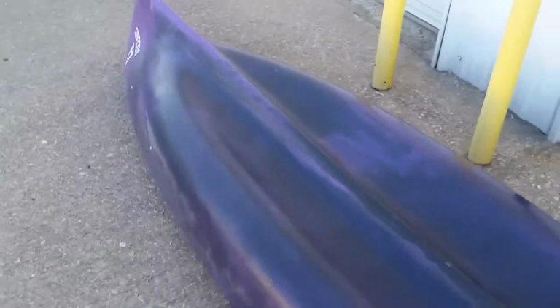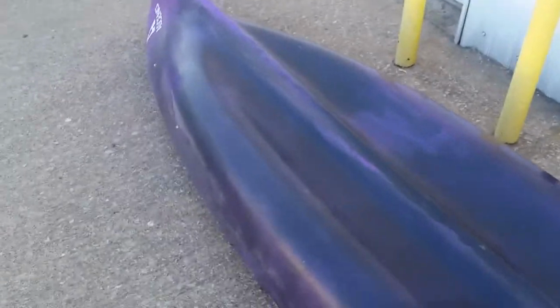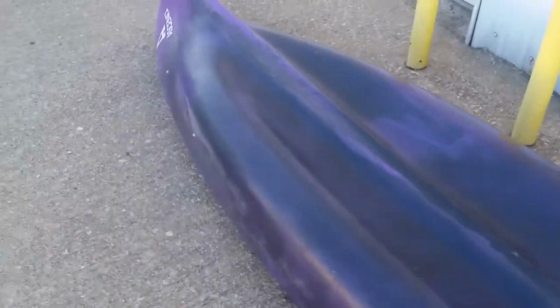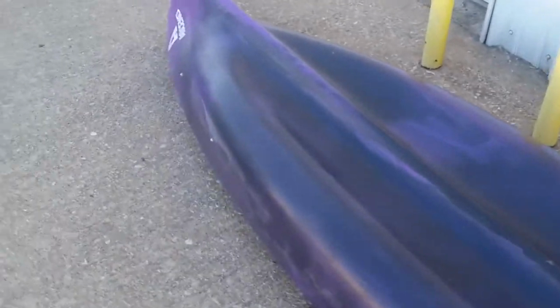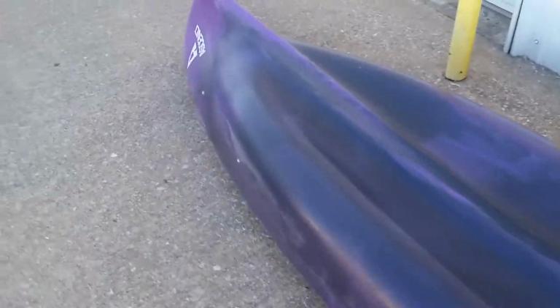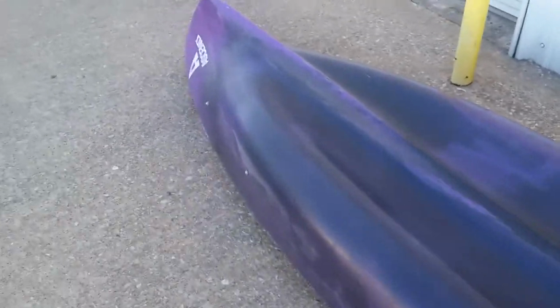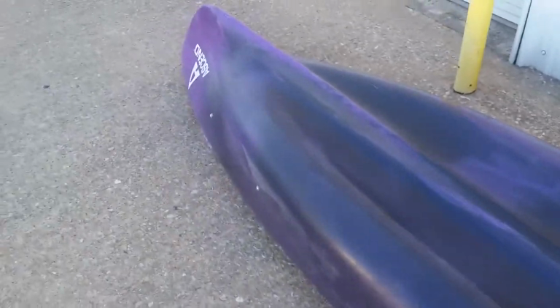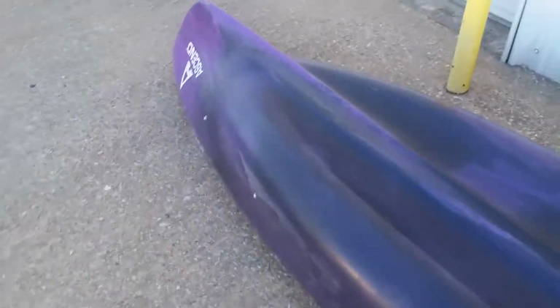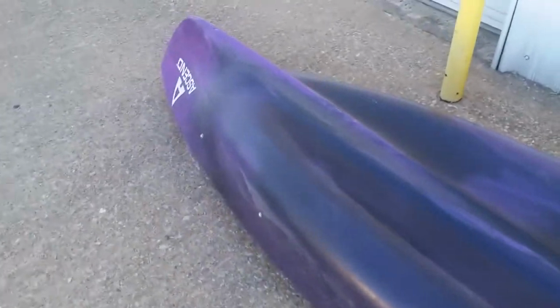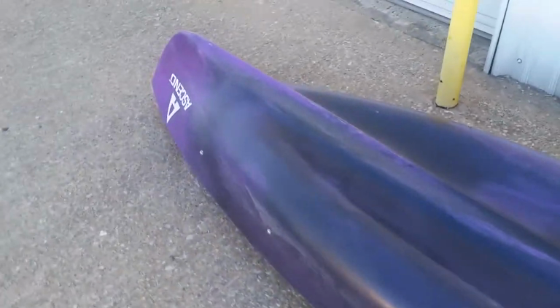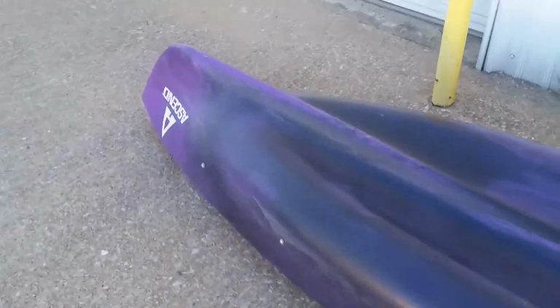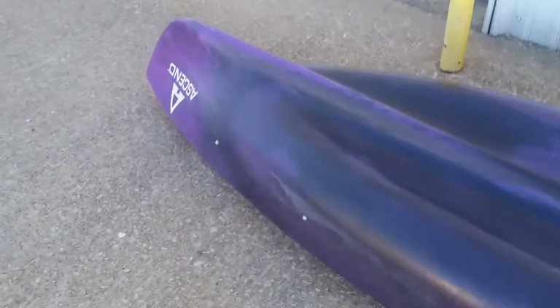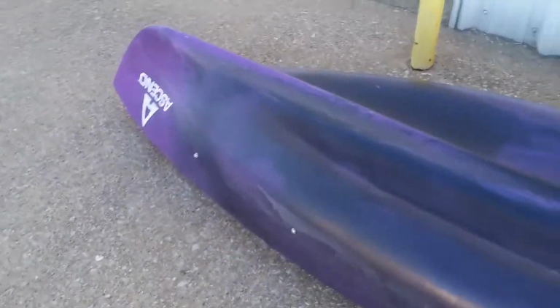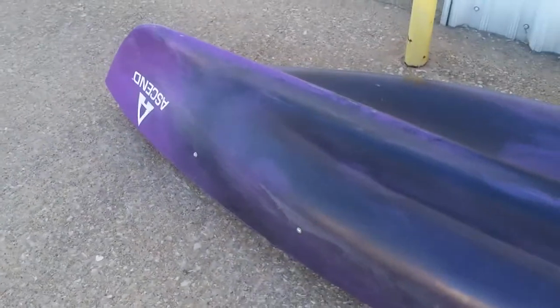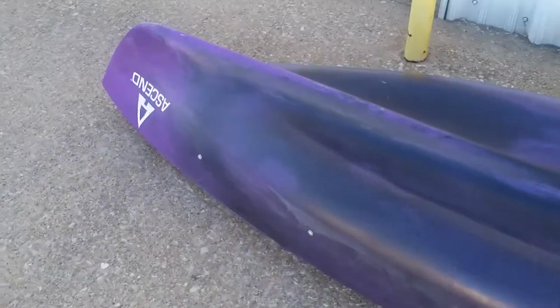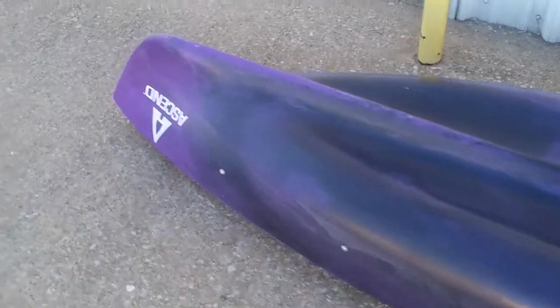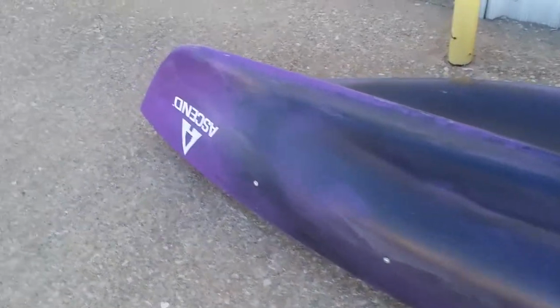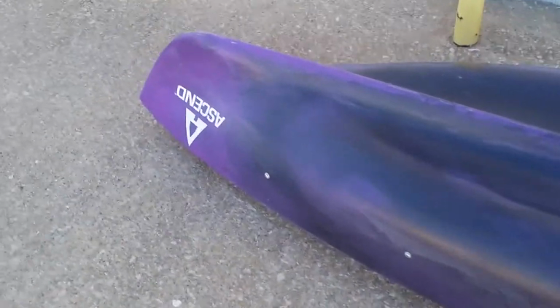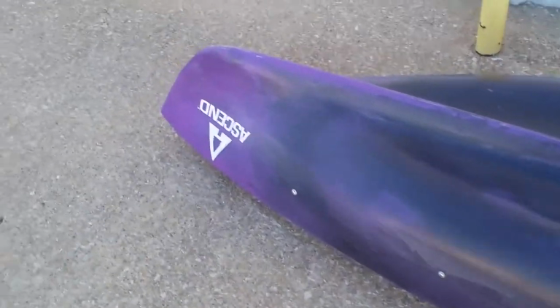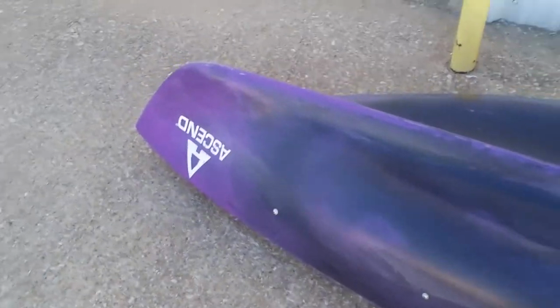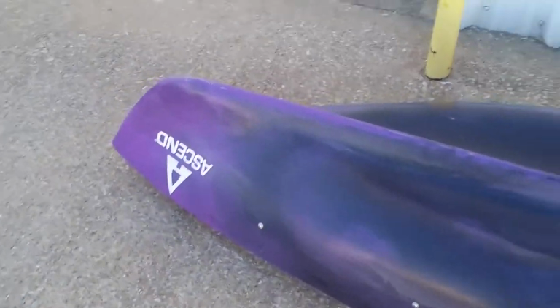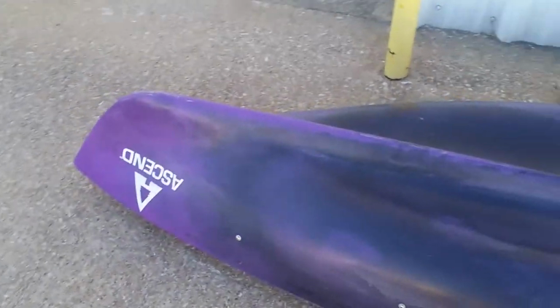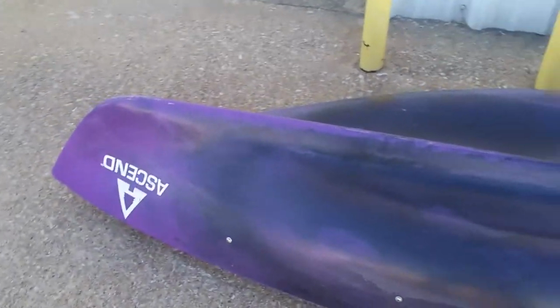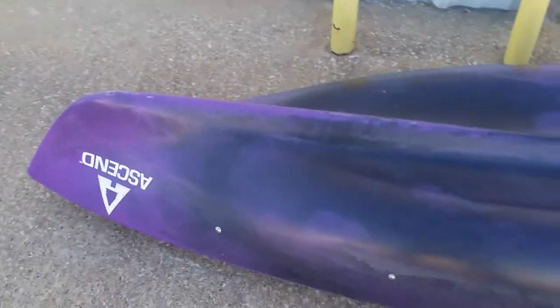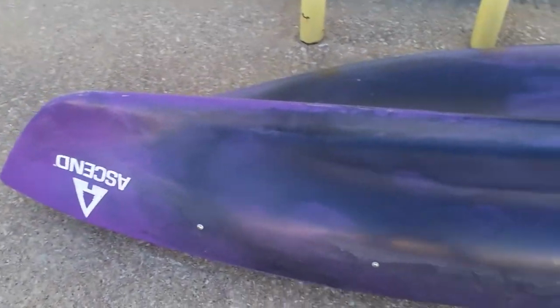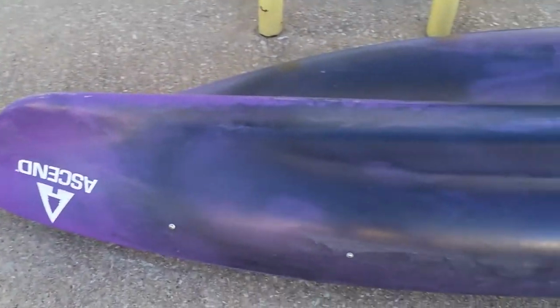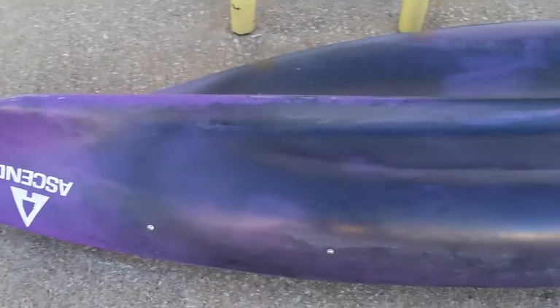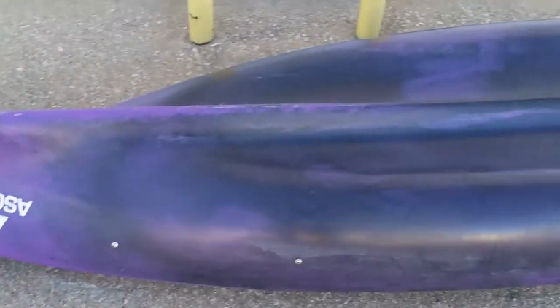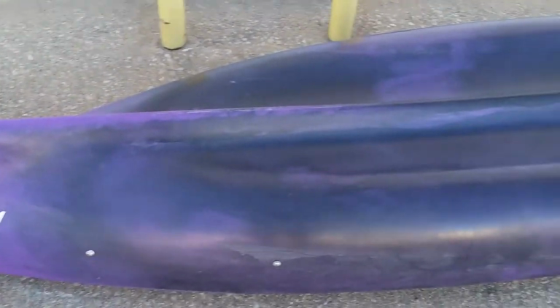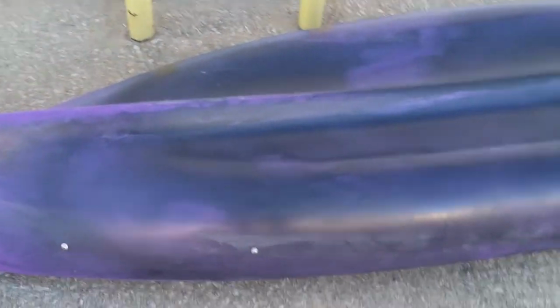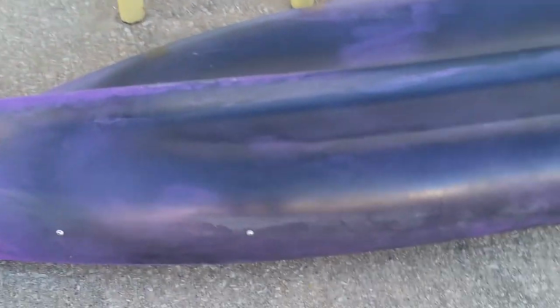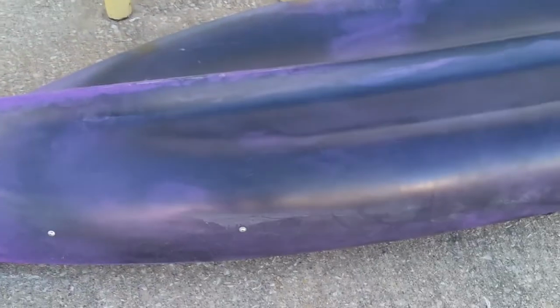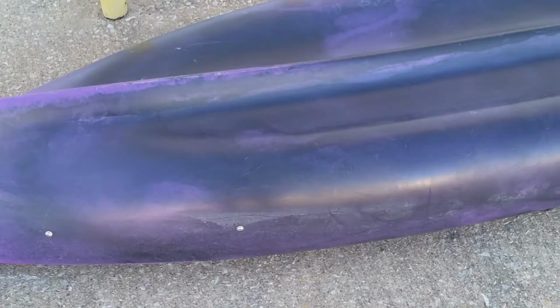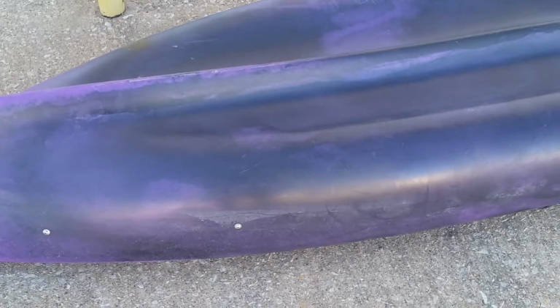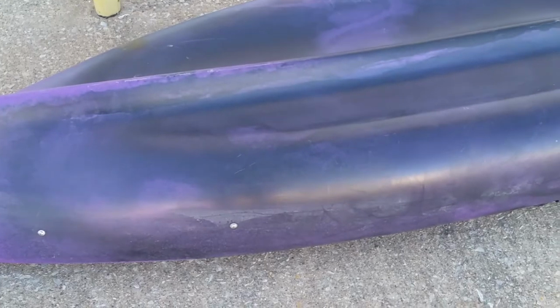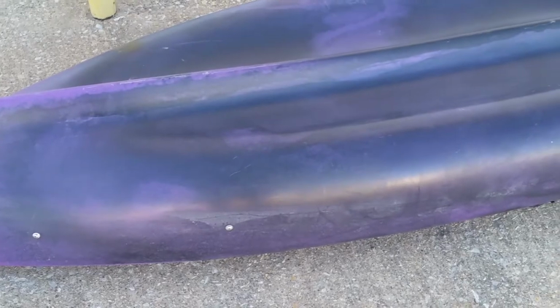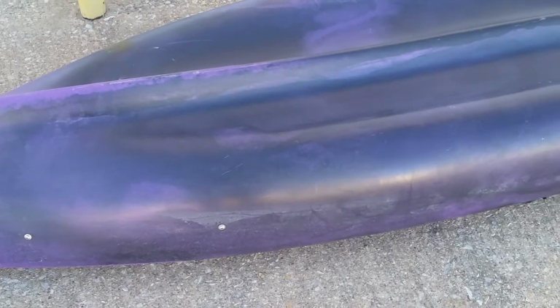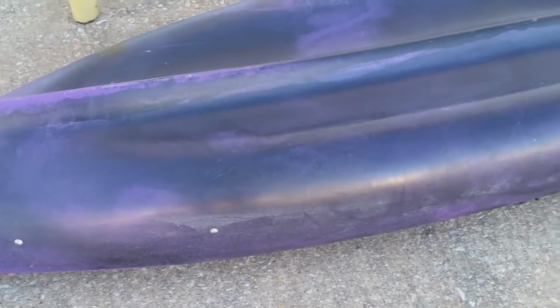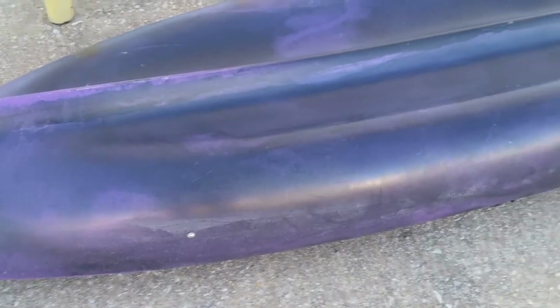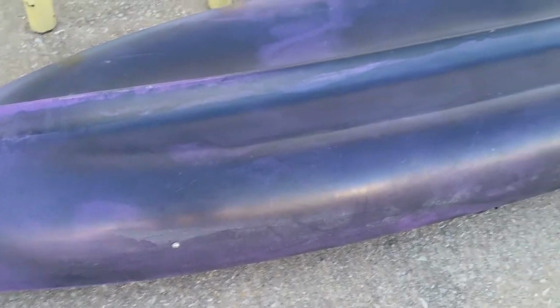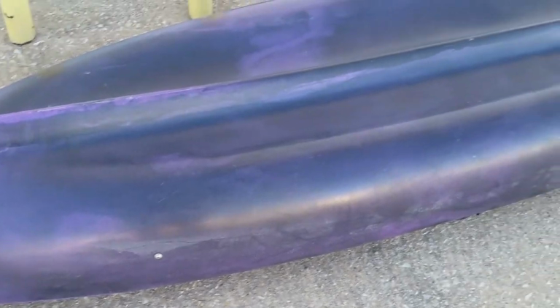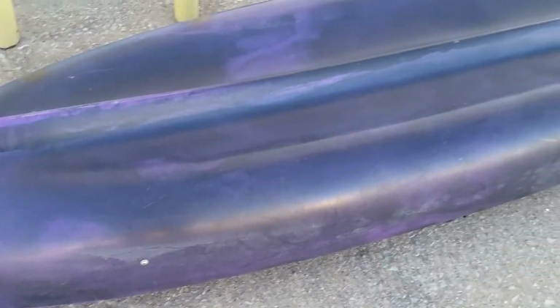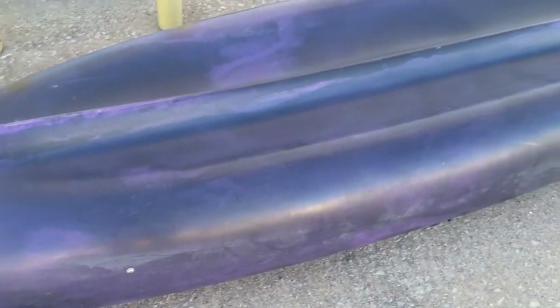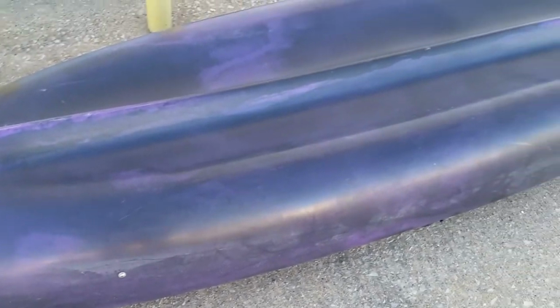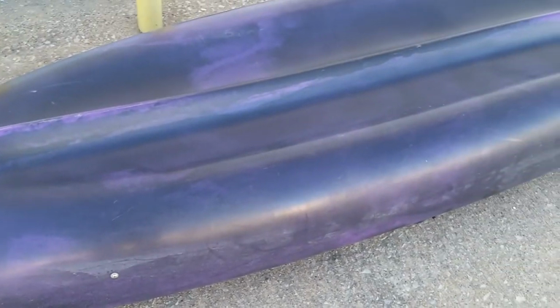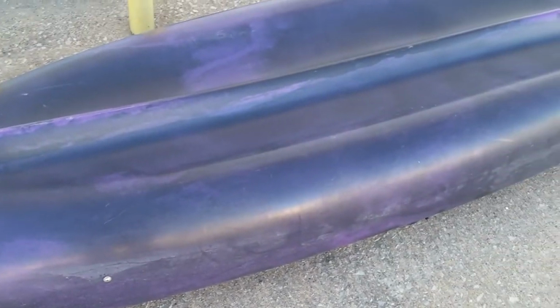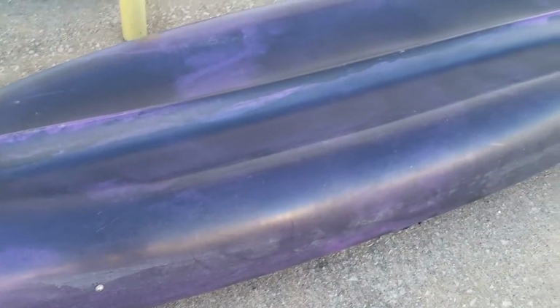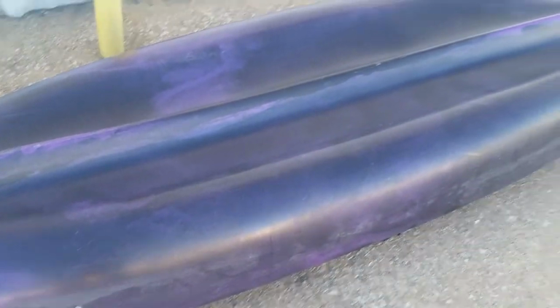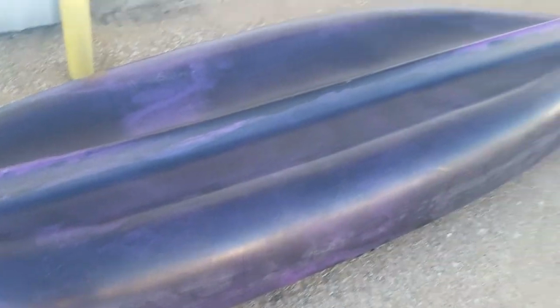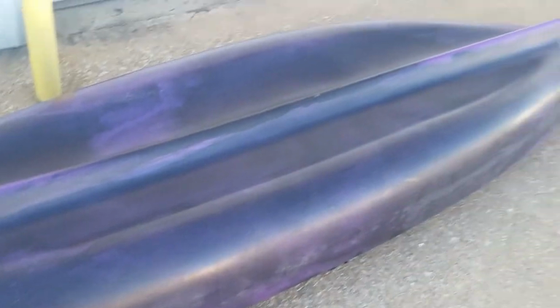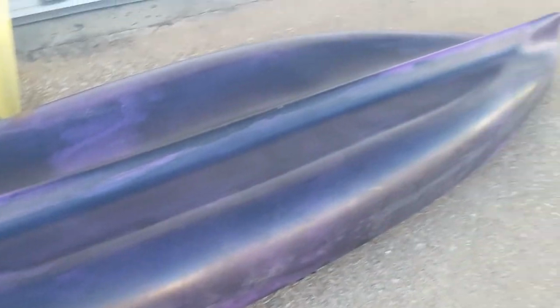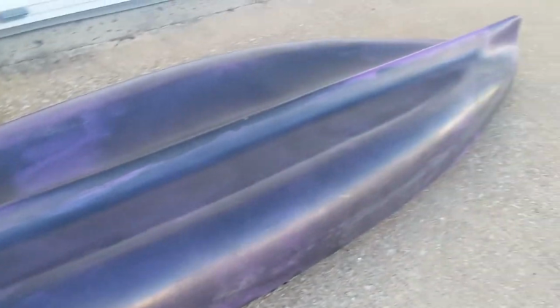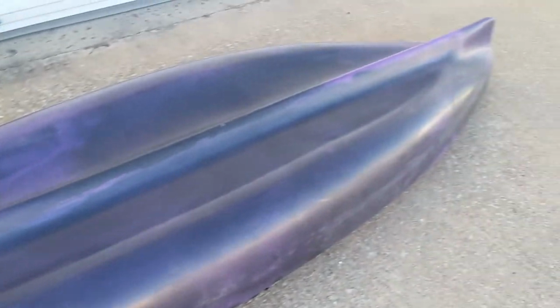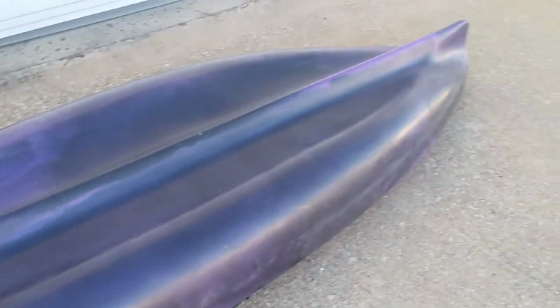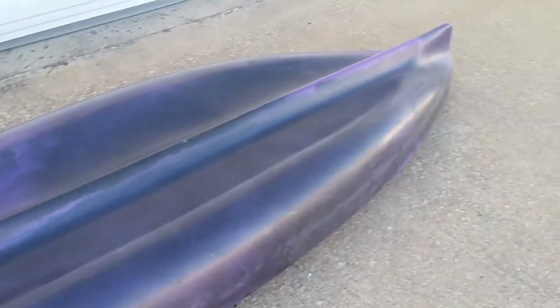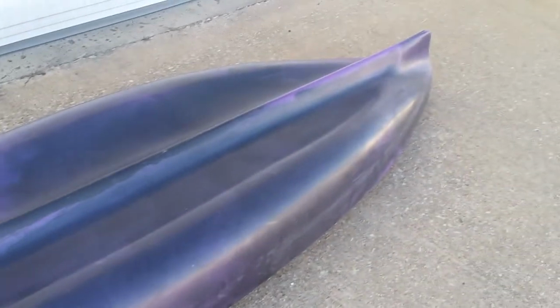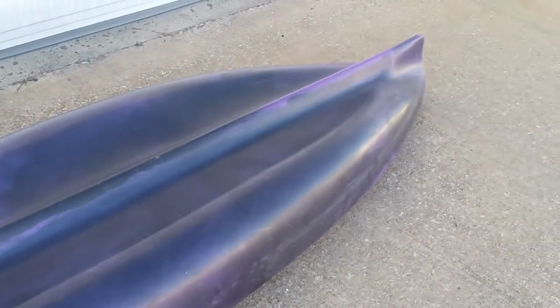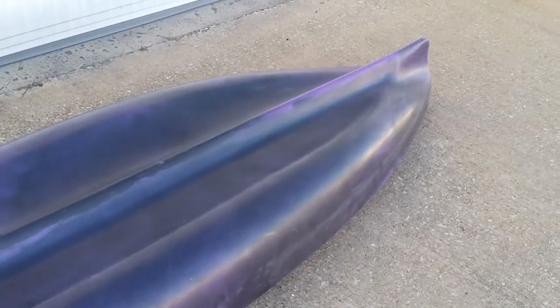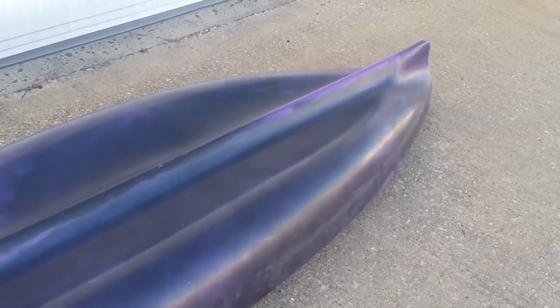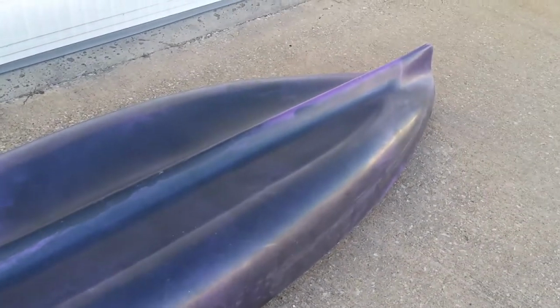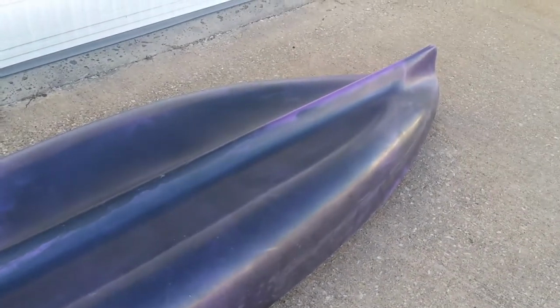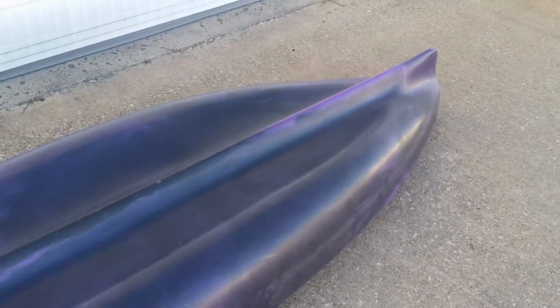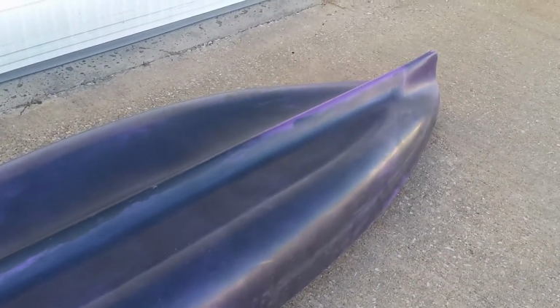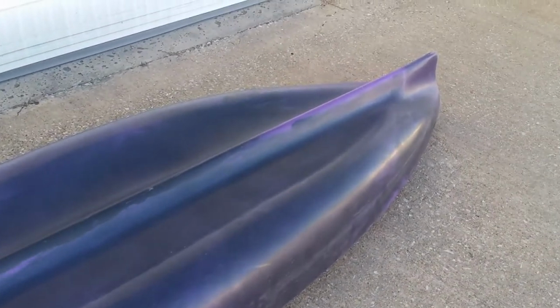I haven't really gotten to ride in these ones yet, so it's pretty interesting, but pretty stable as well.